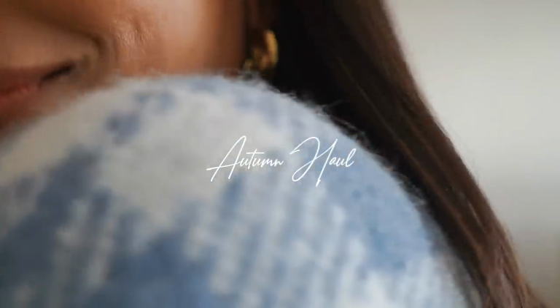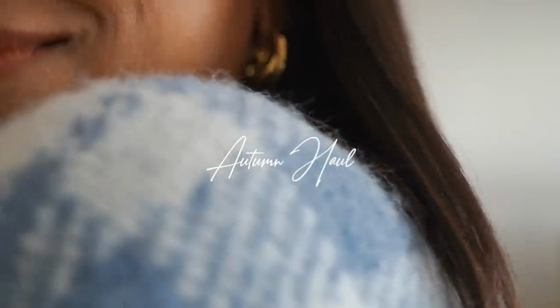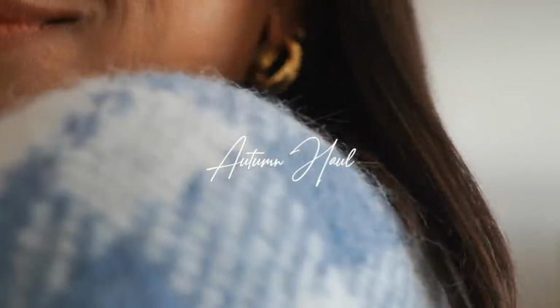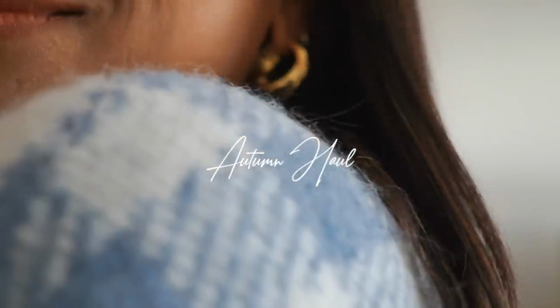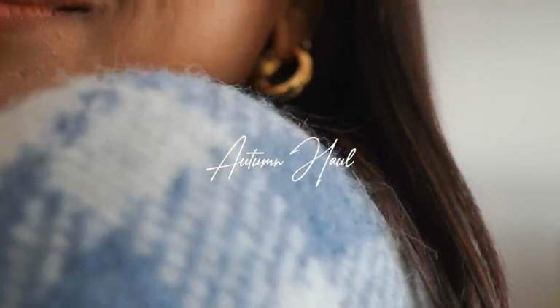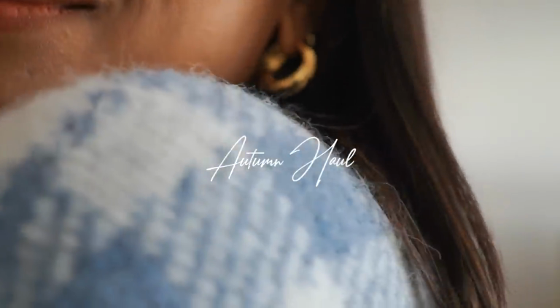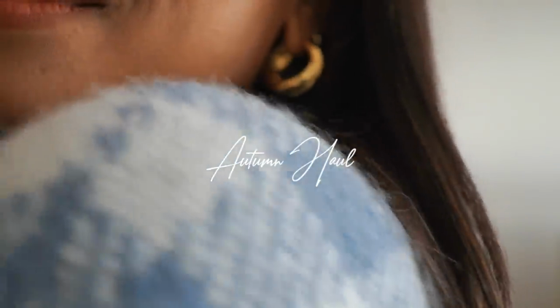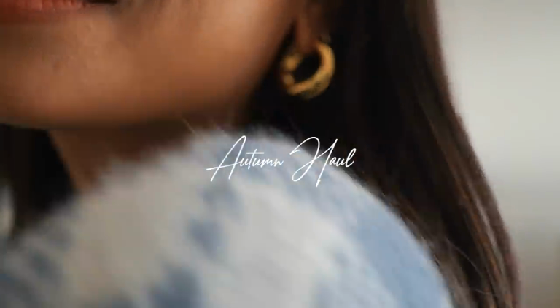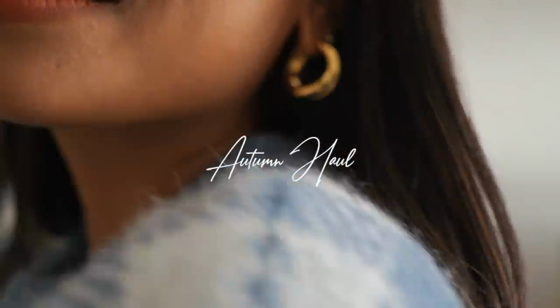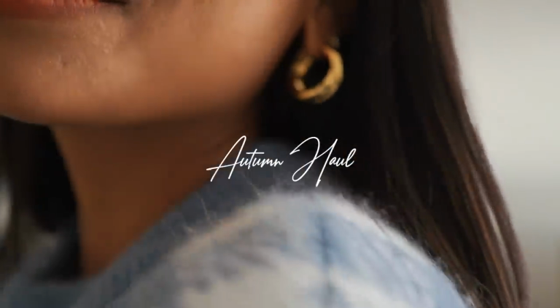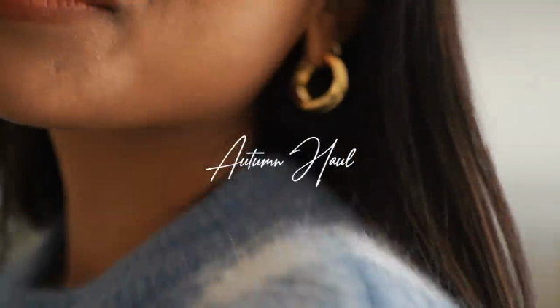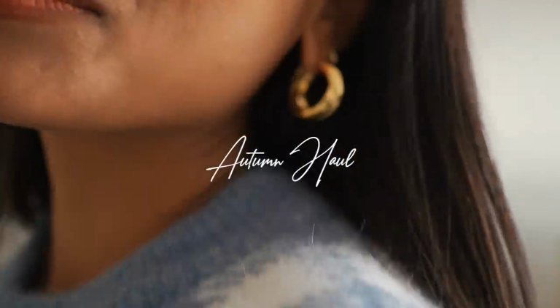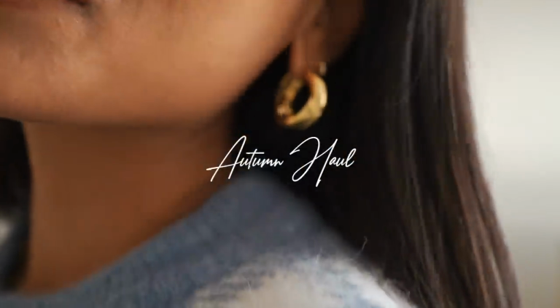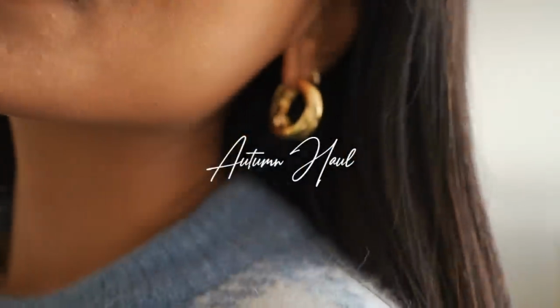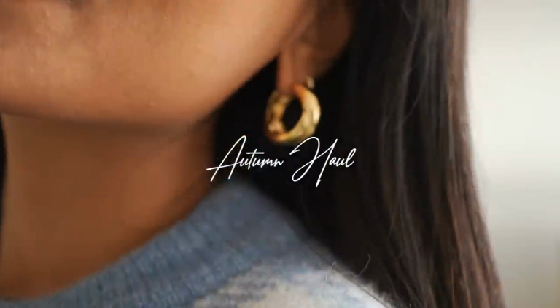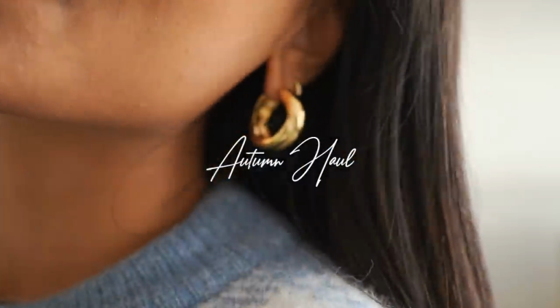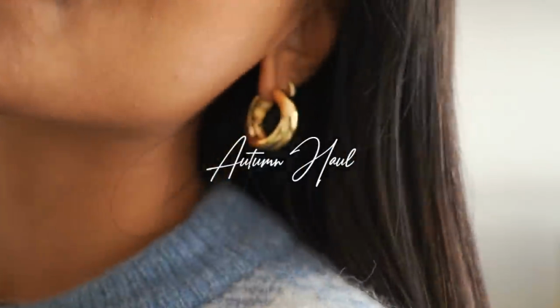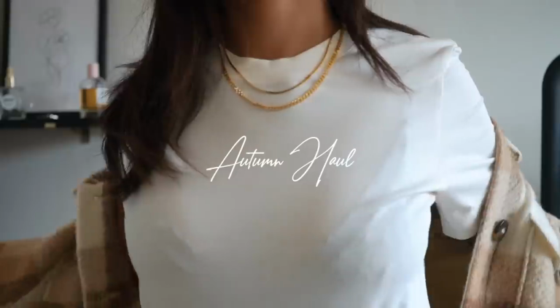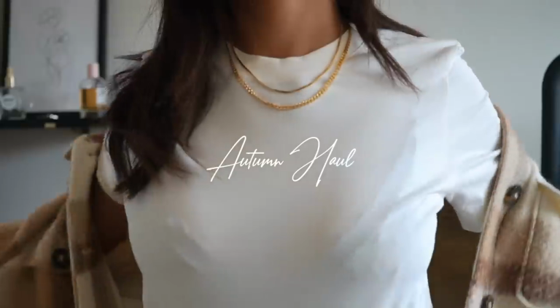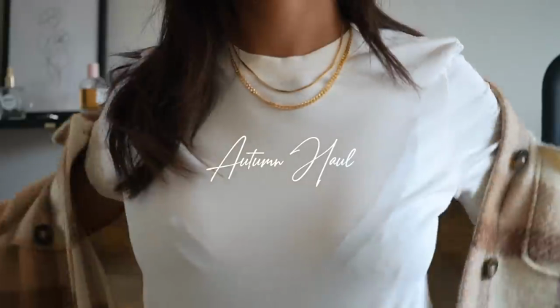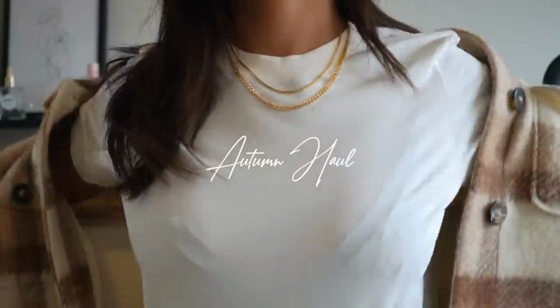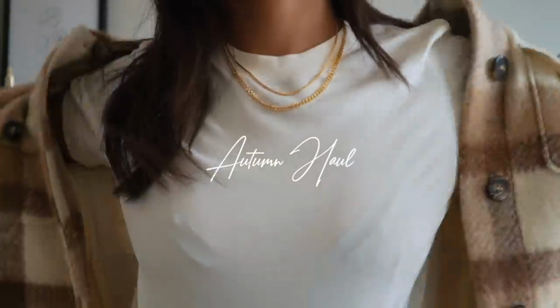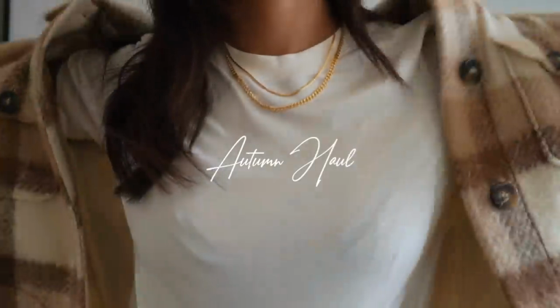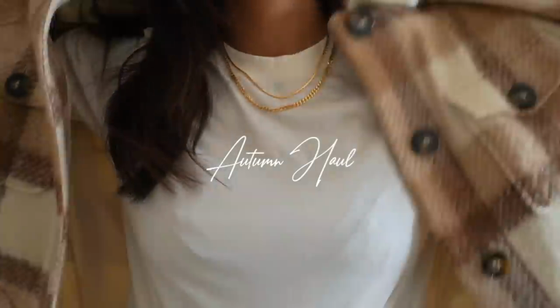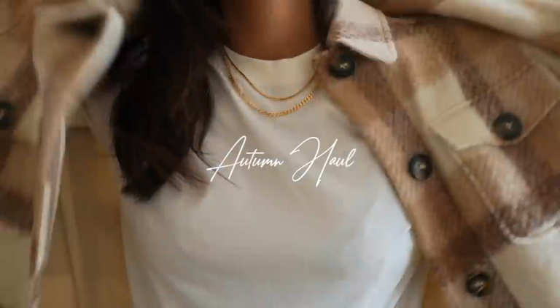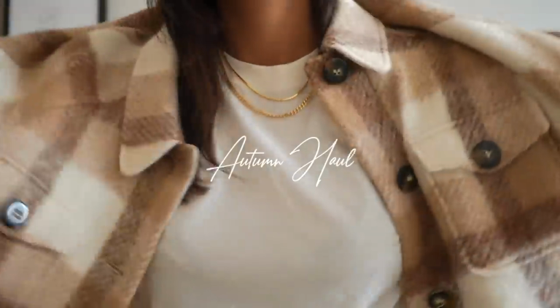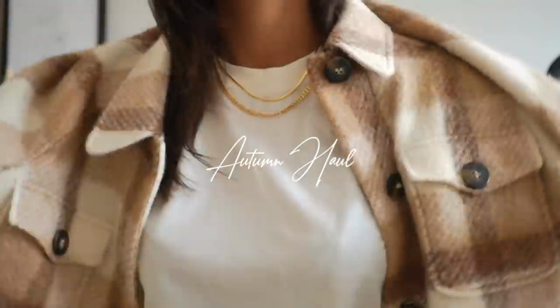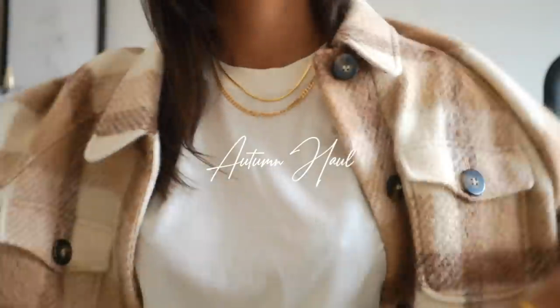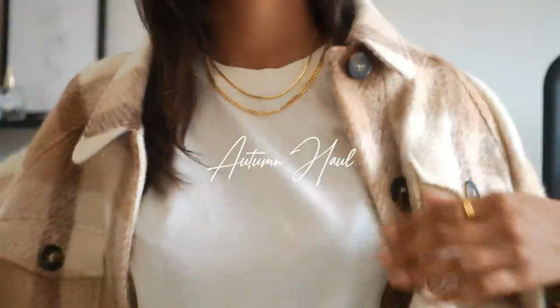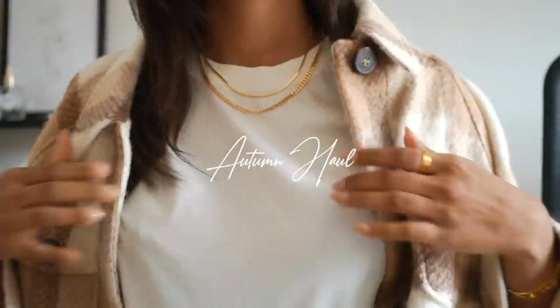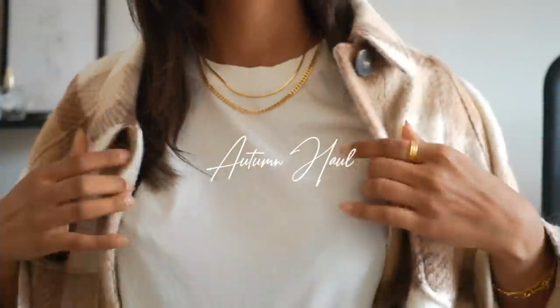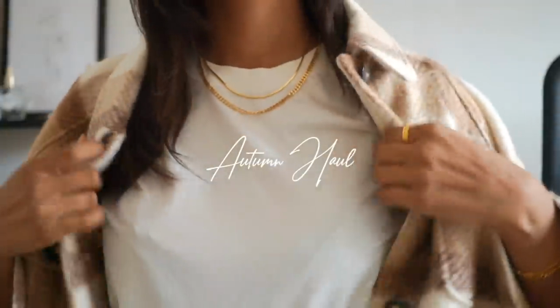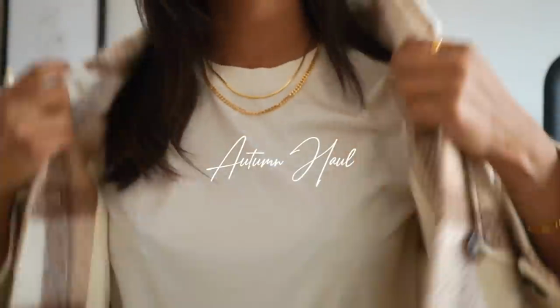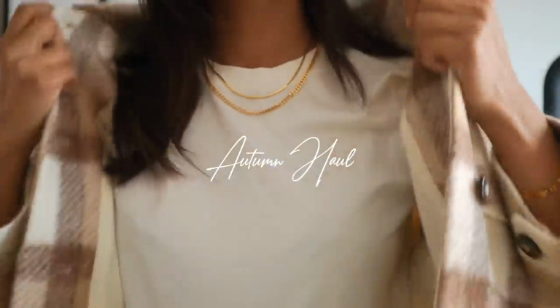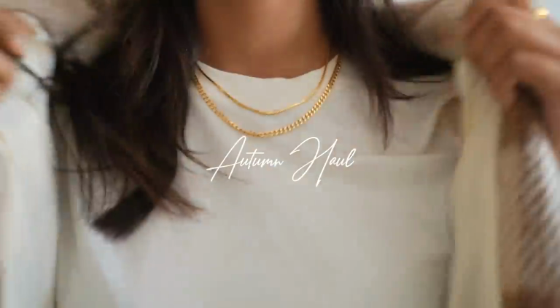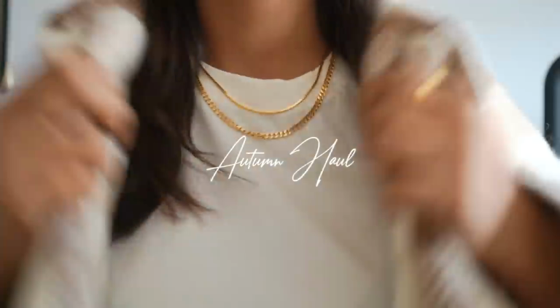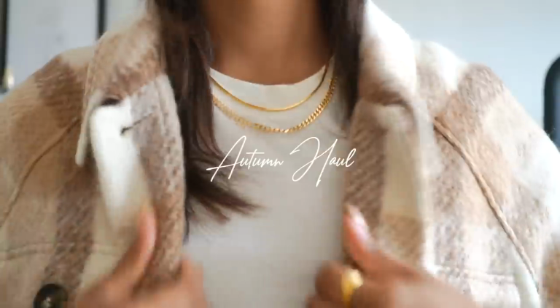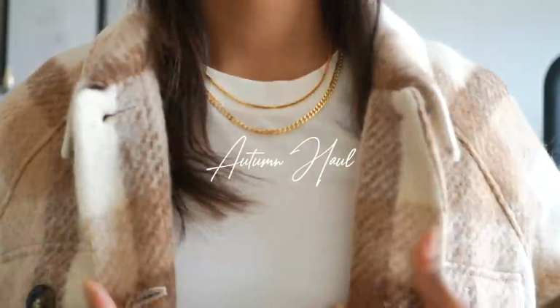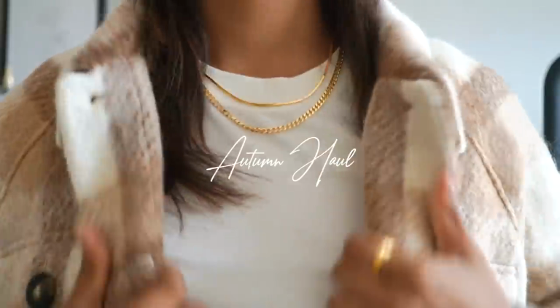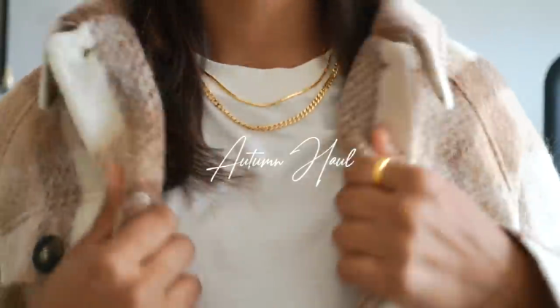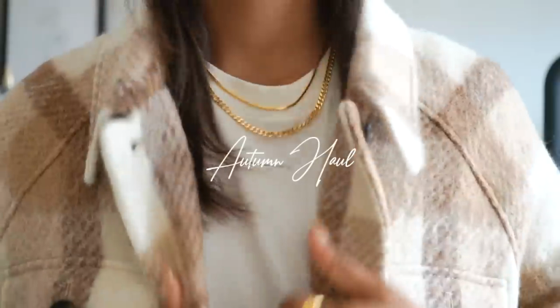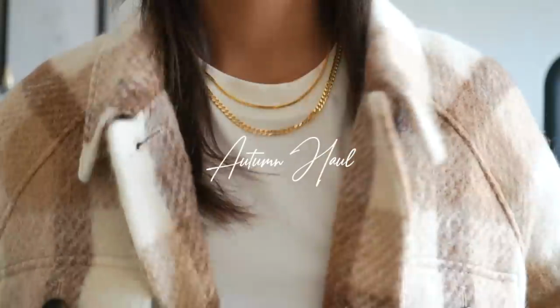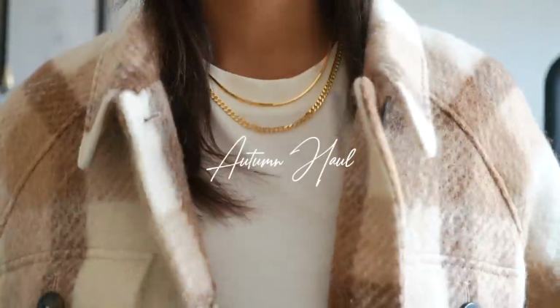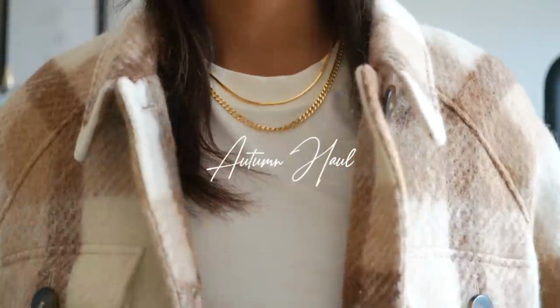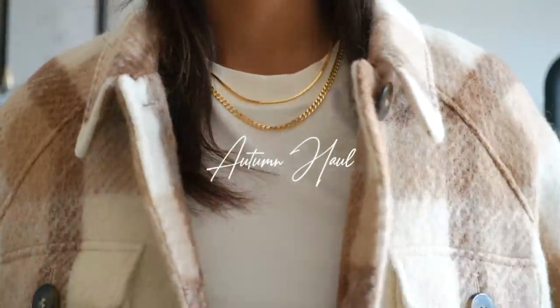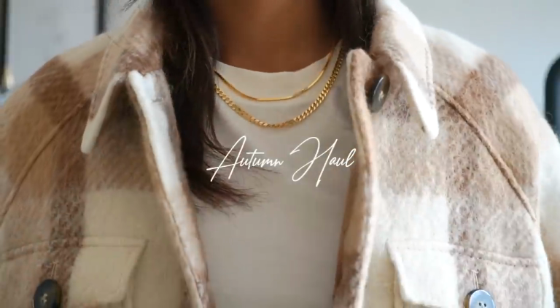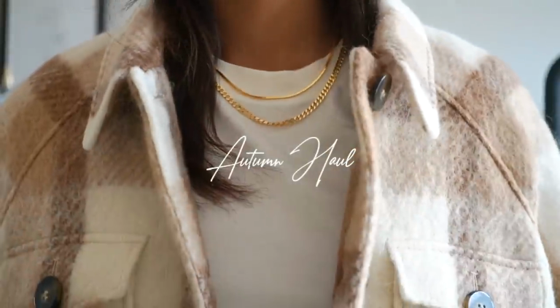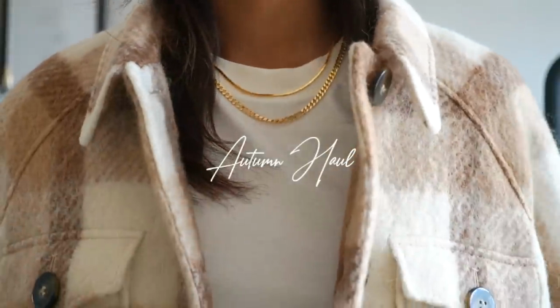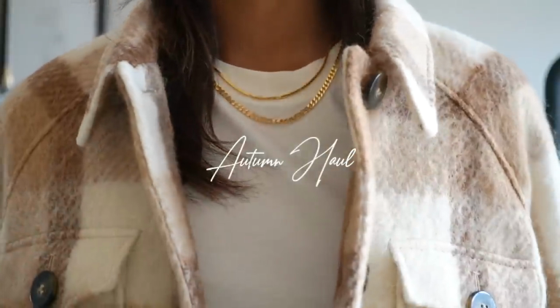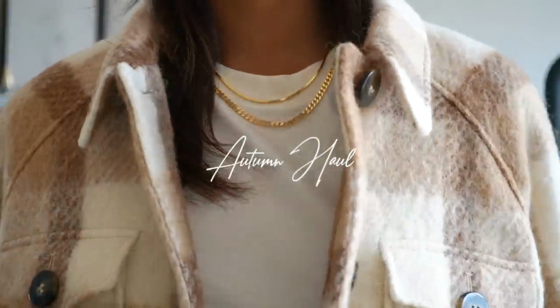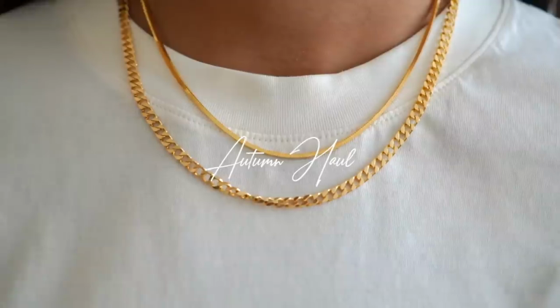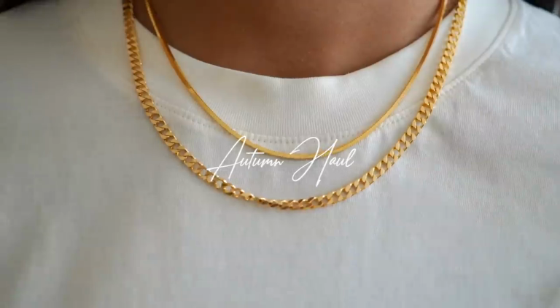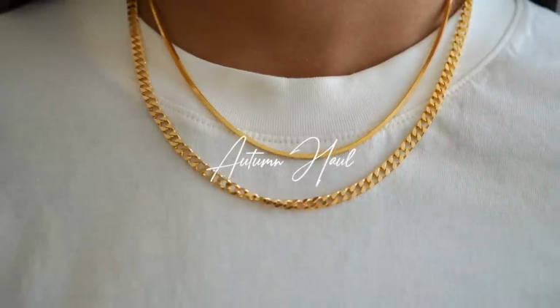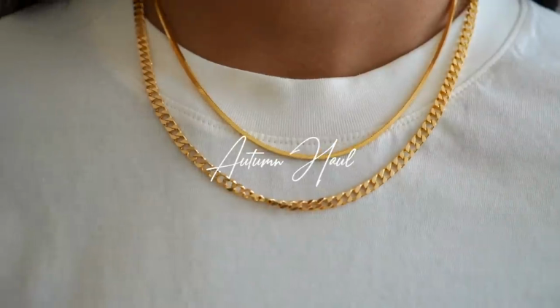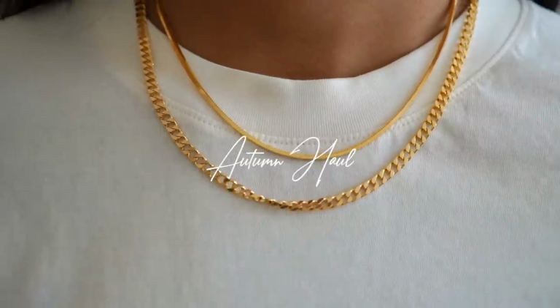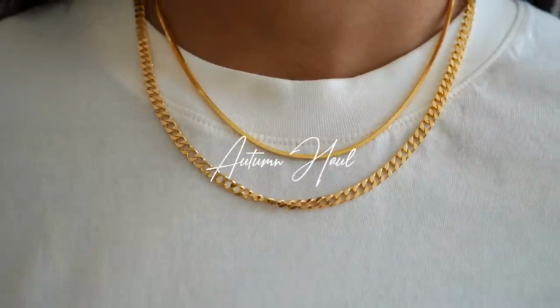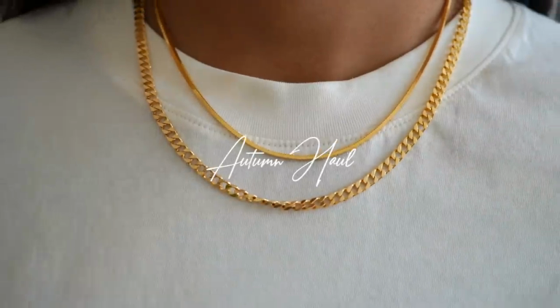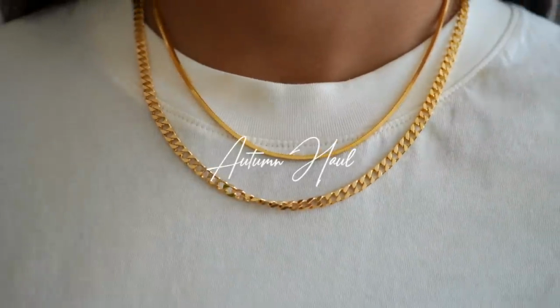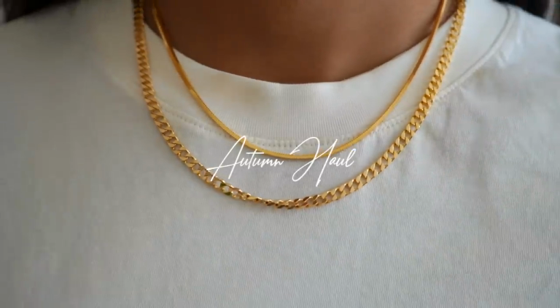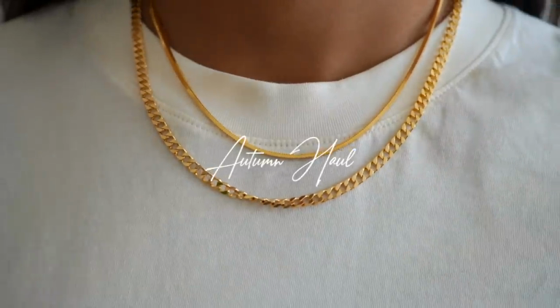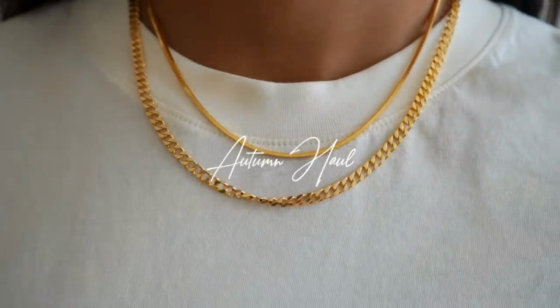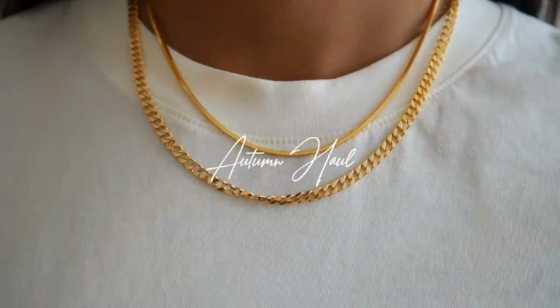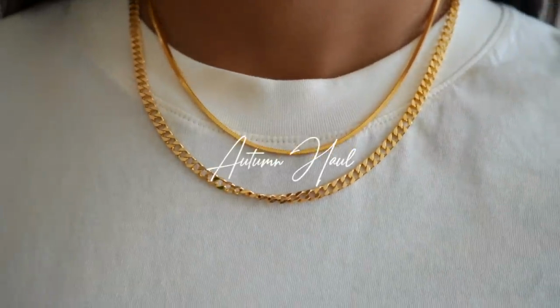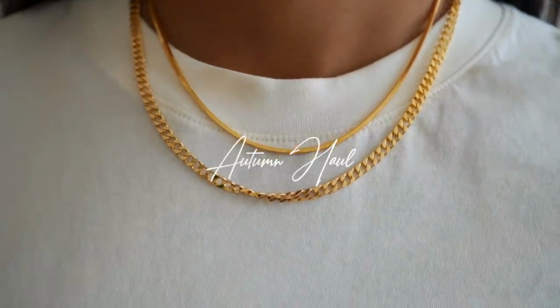Hey guys and welcome back to the channel. In this video I'm going to be sharing some pieces that I have picked up for autumn.